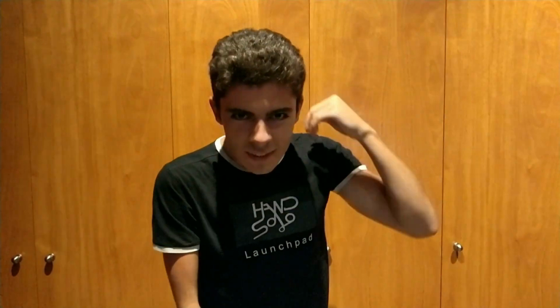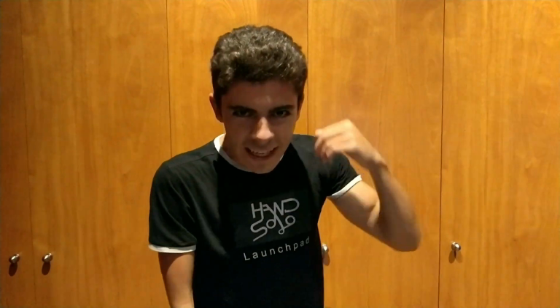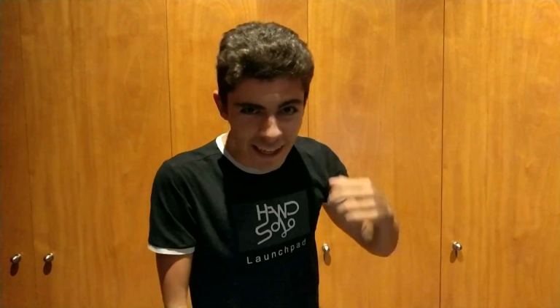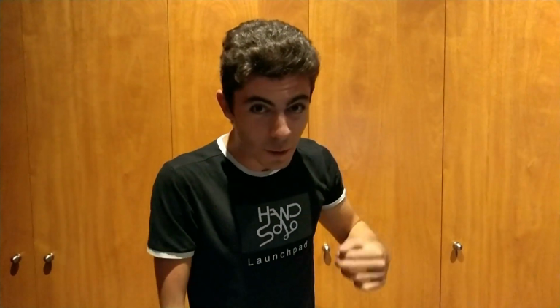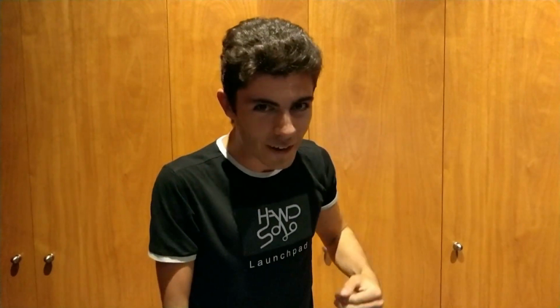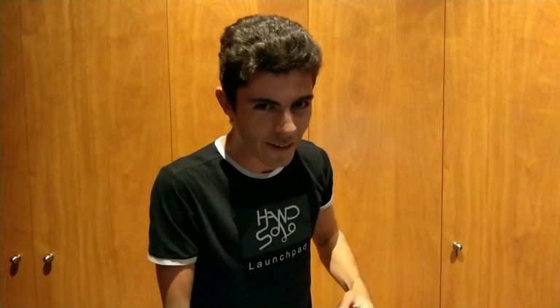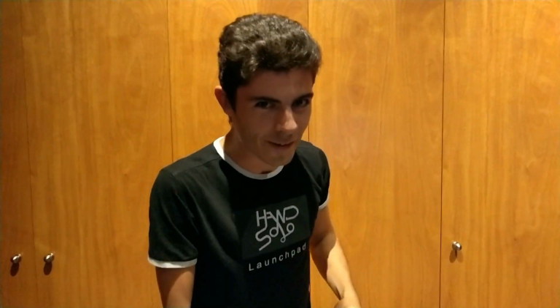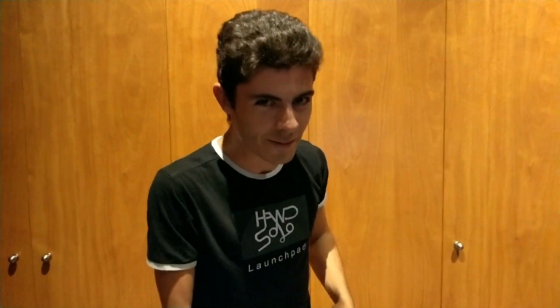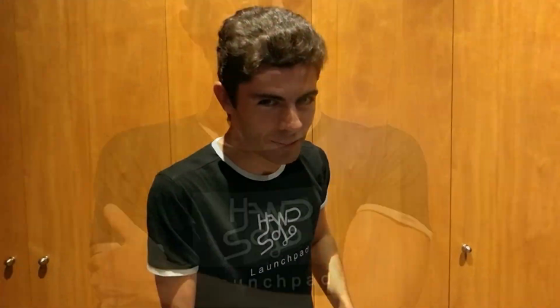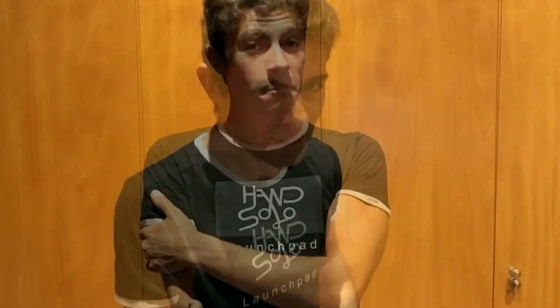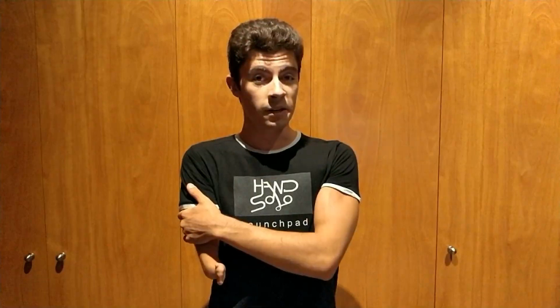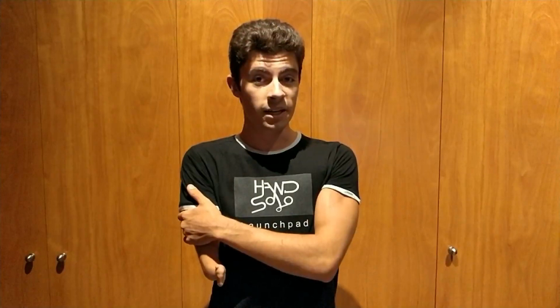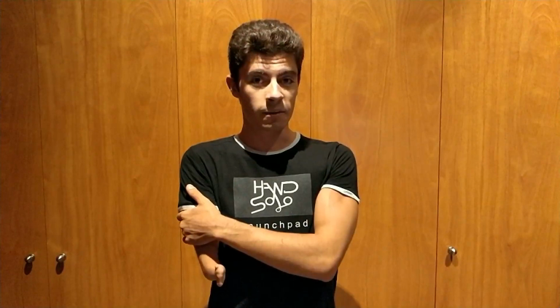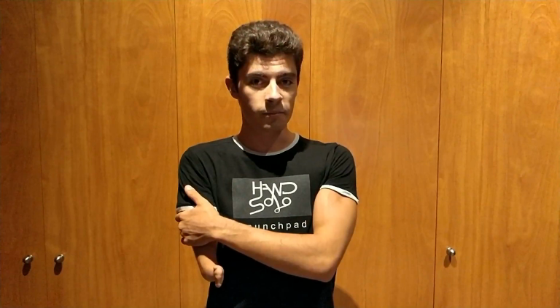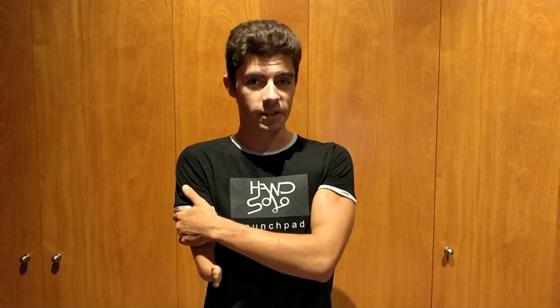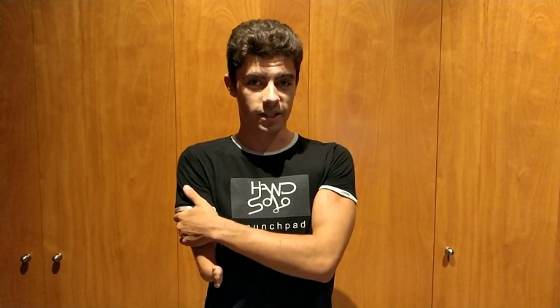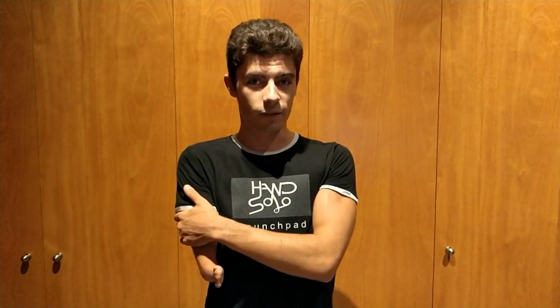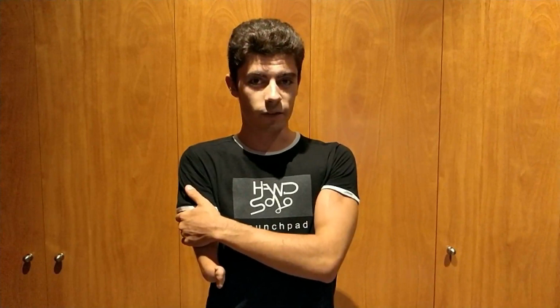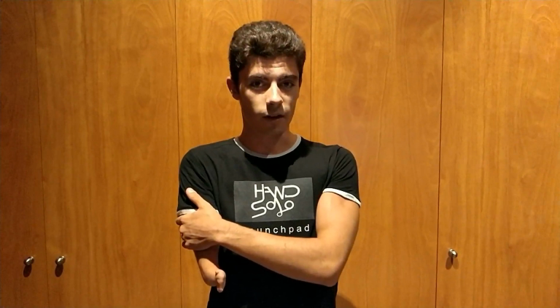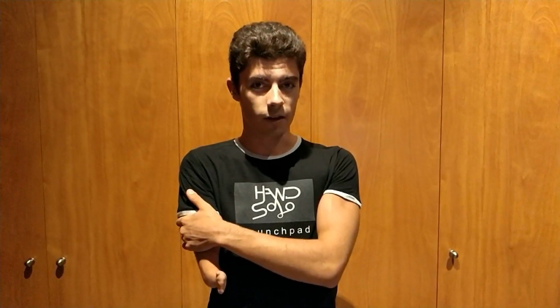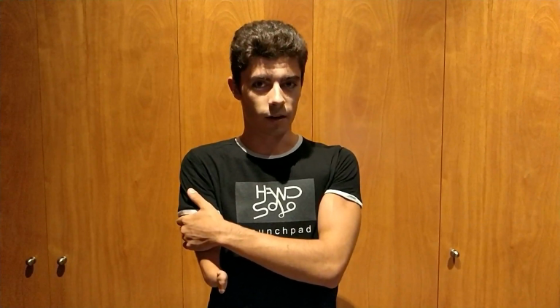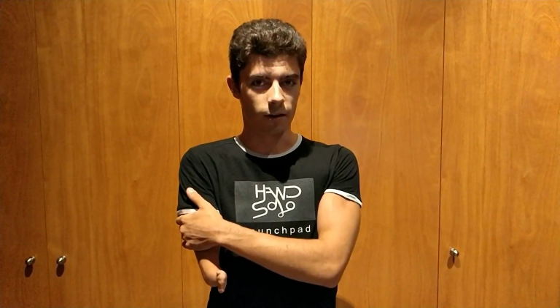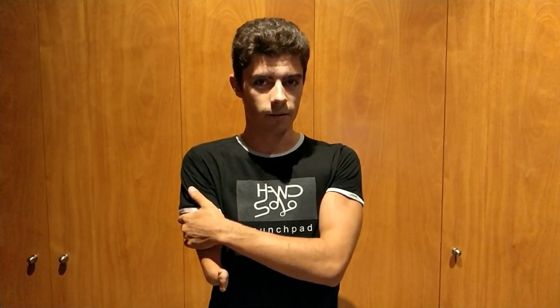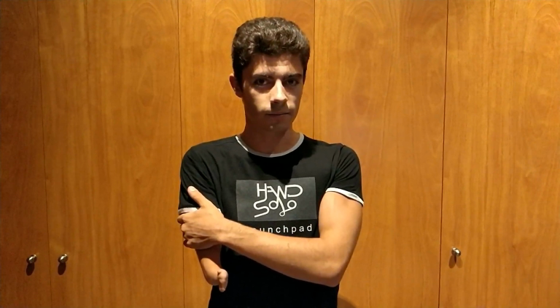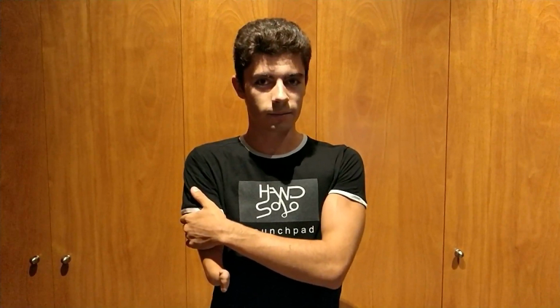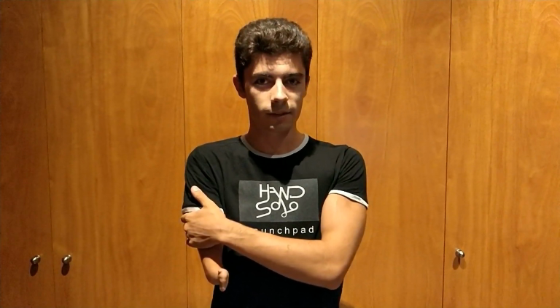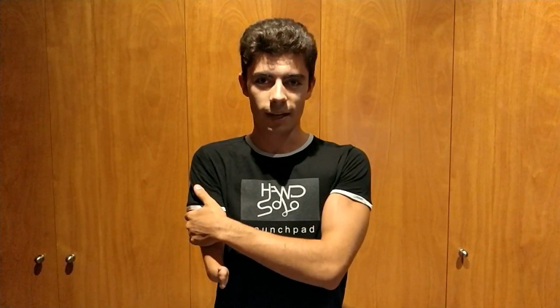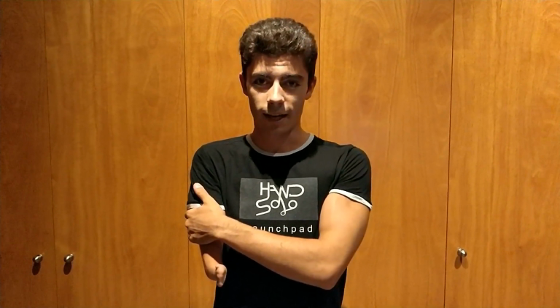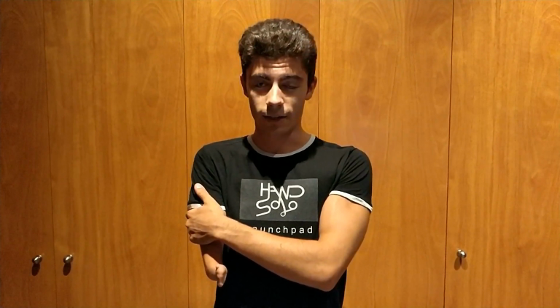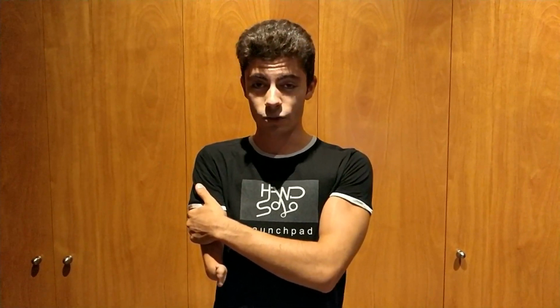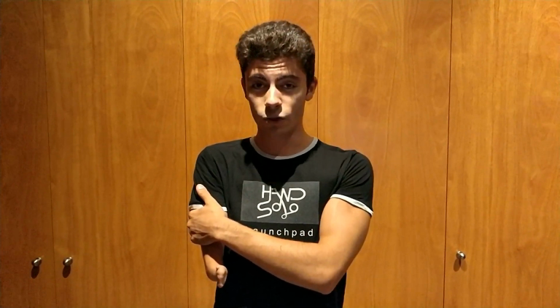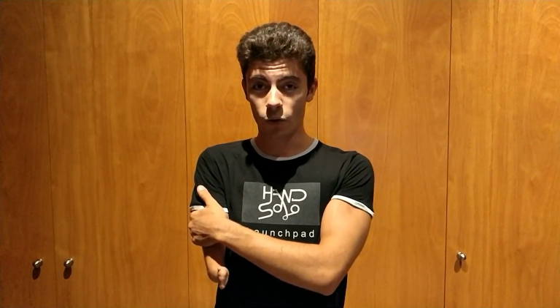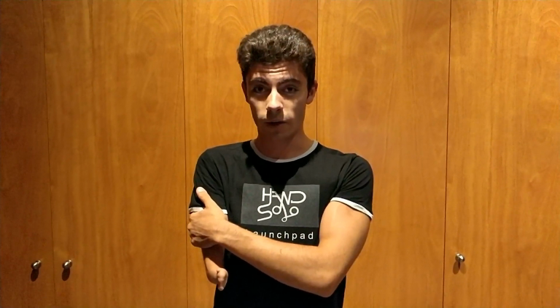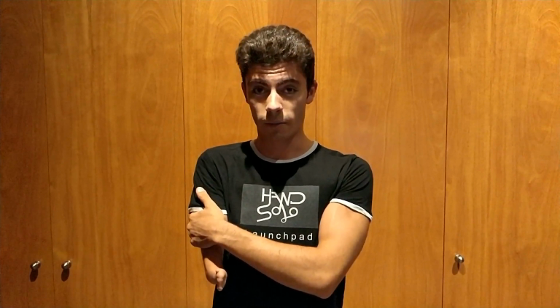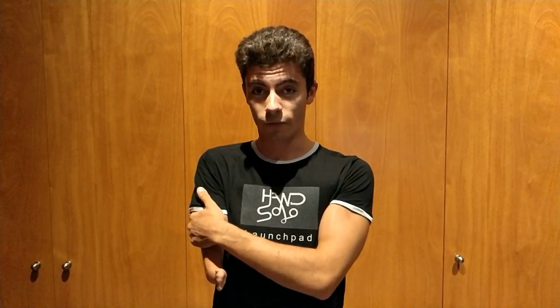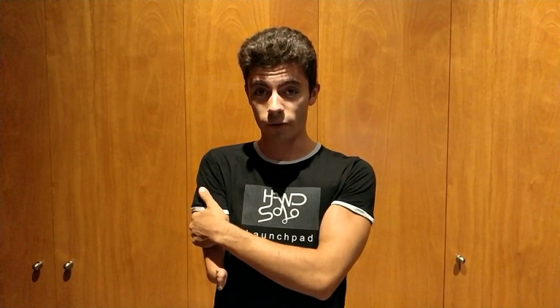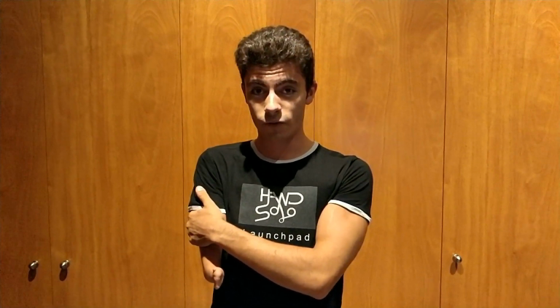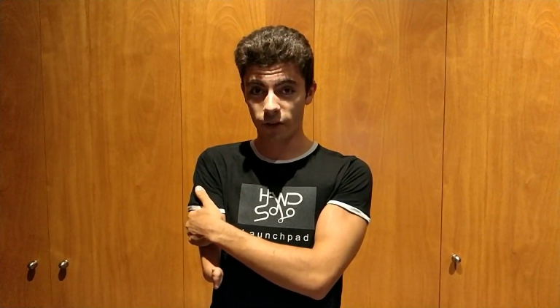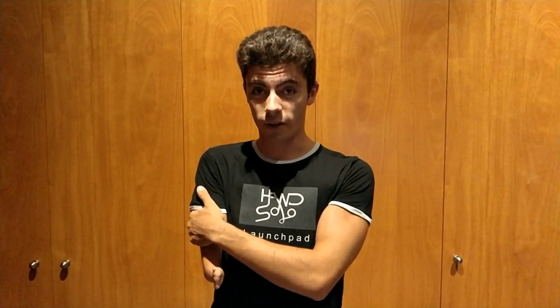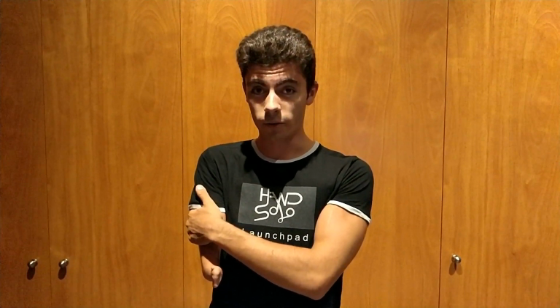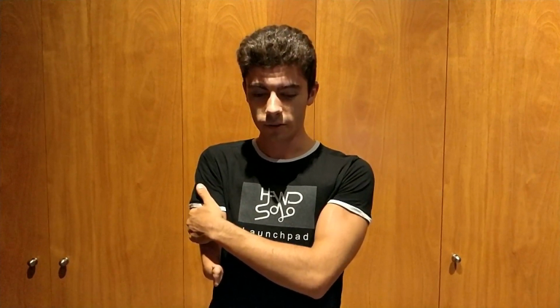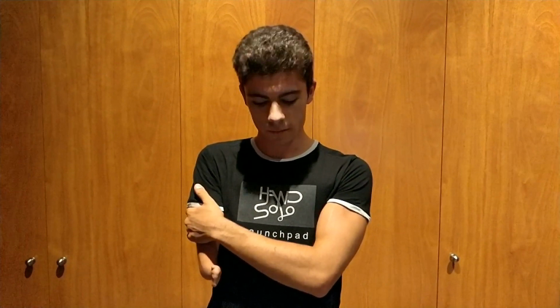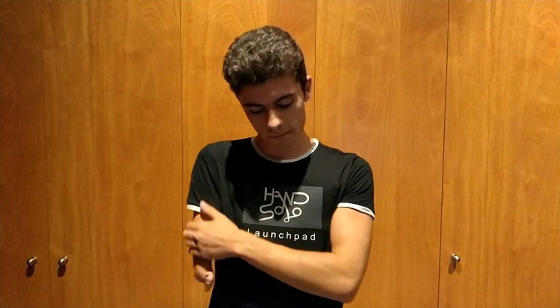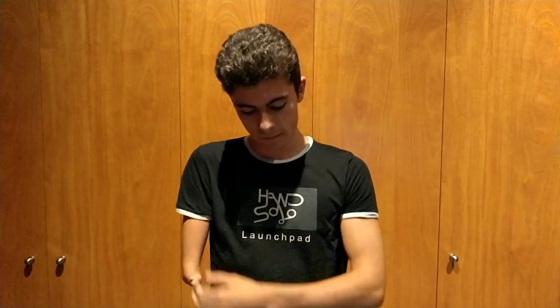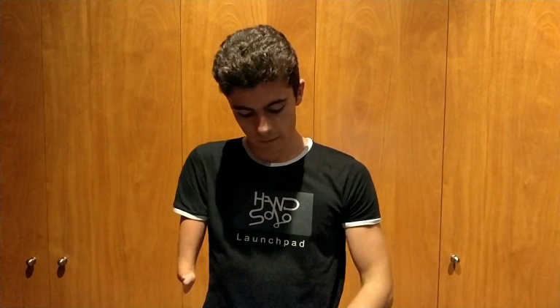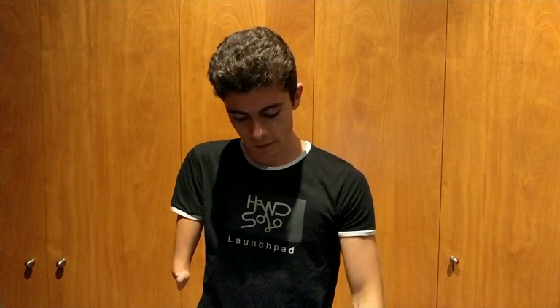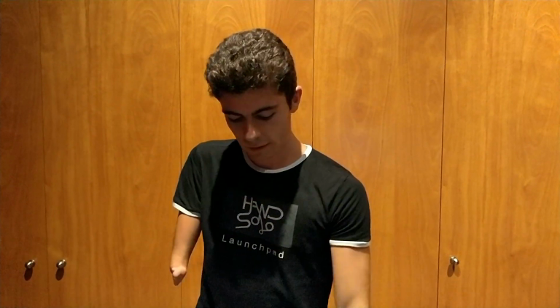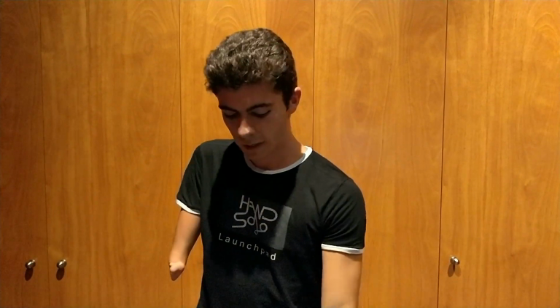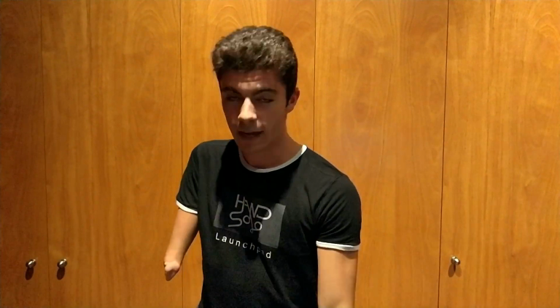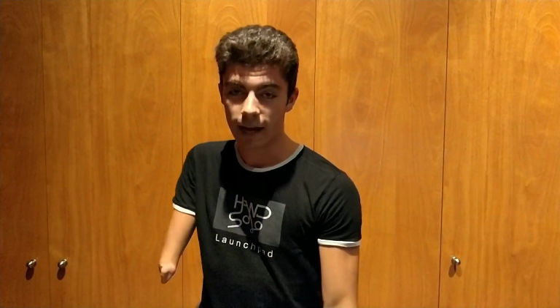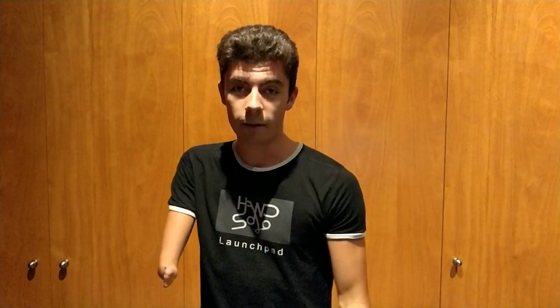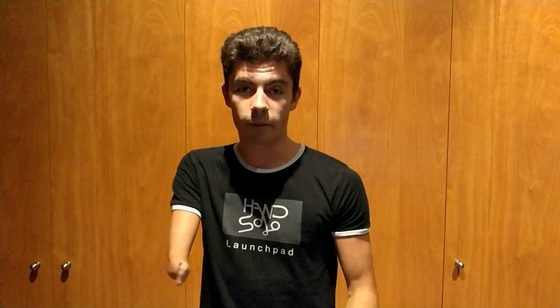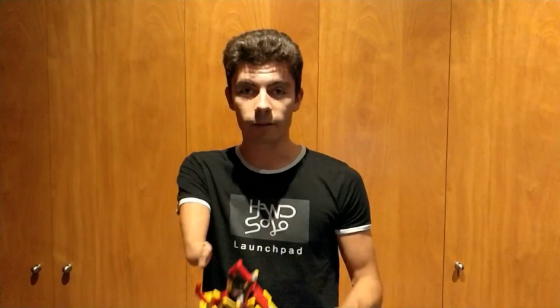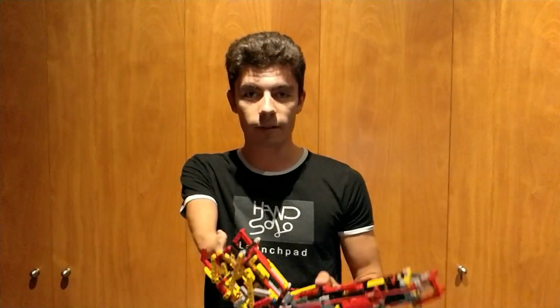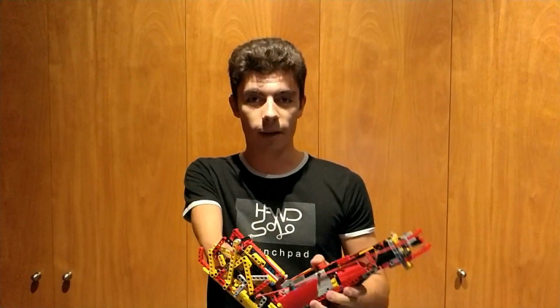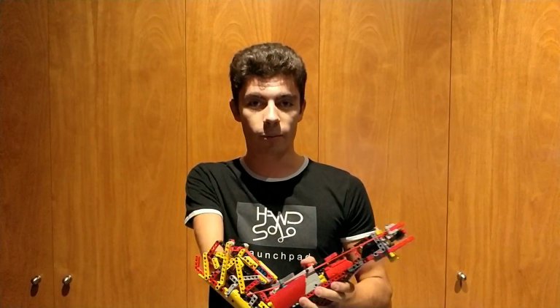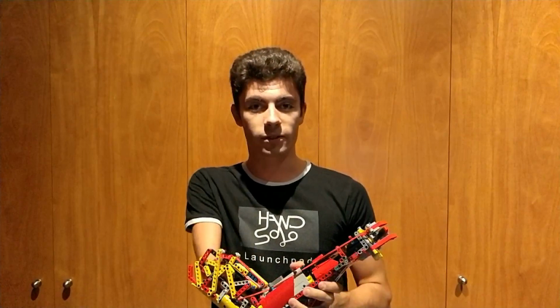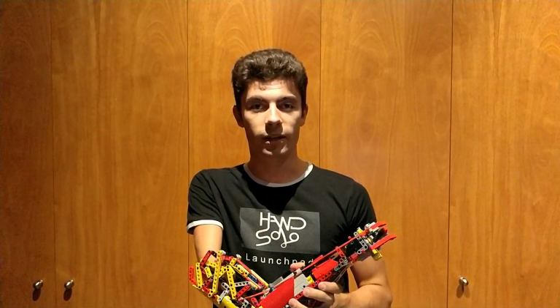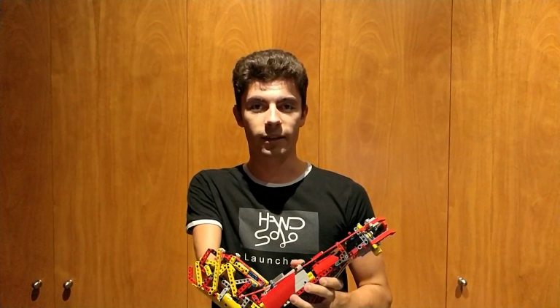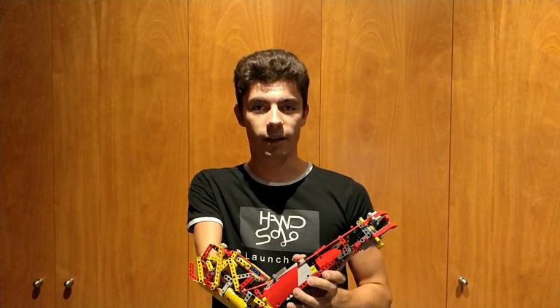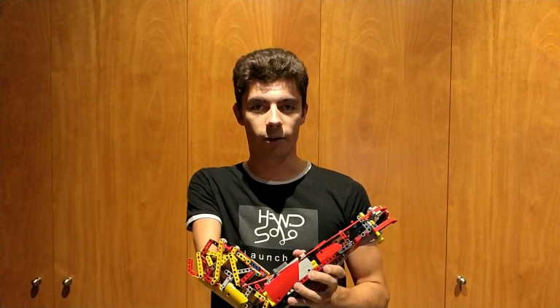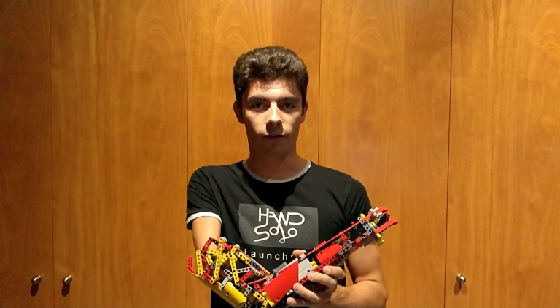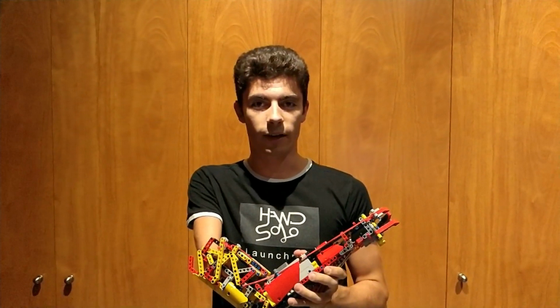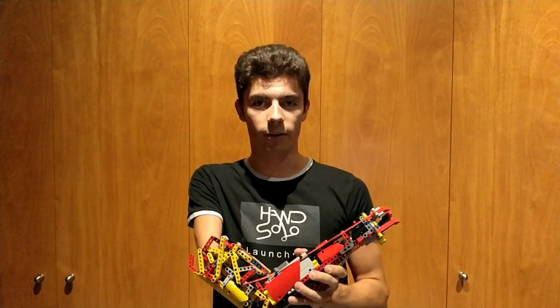Hello there! My name is David Aguilar. As you saw in my first videos, I built a prosthetic out of Lego.